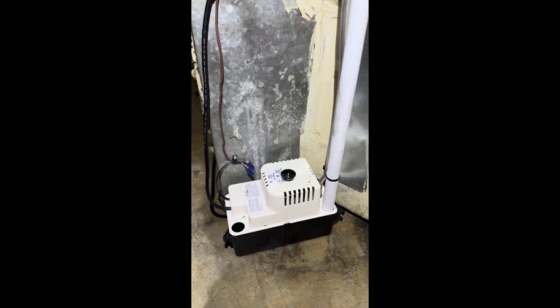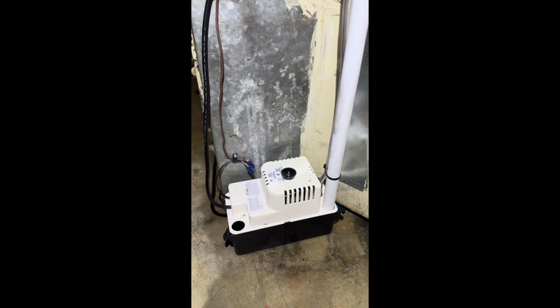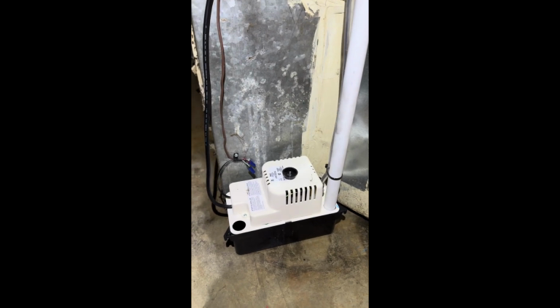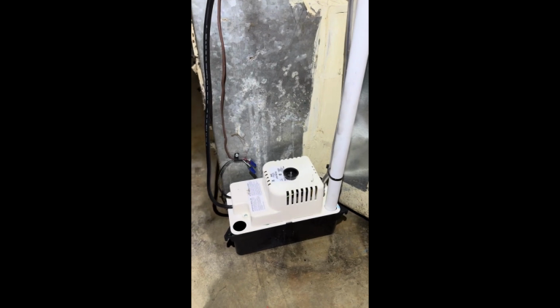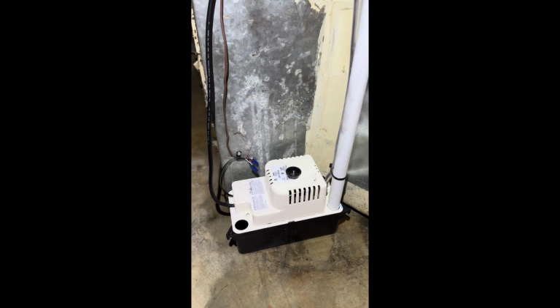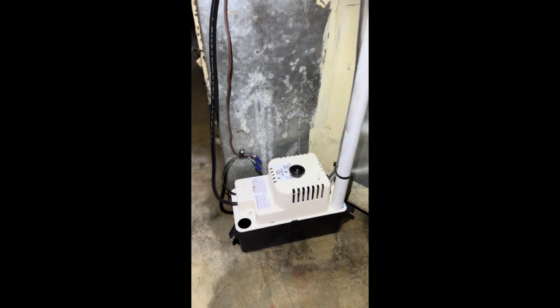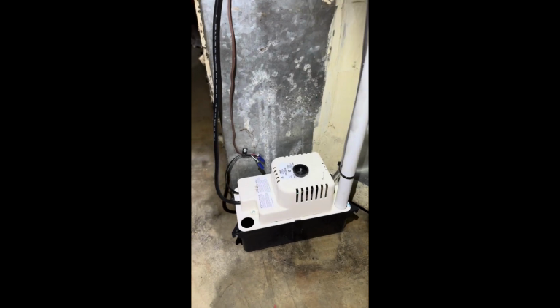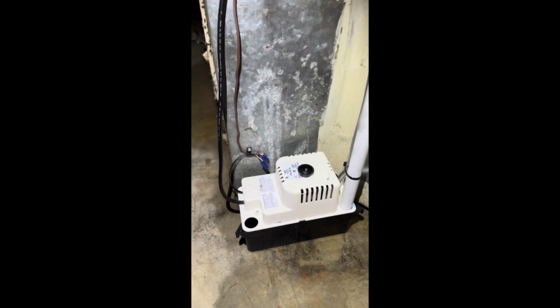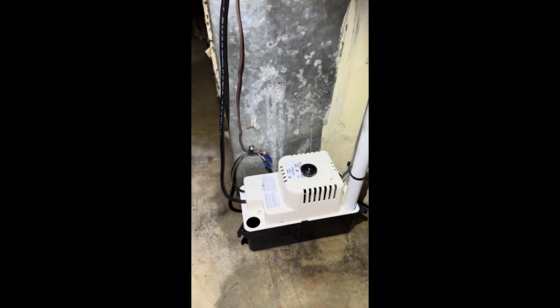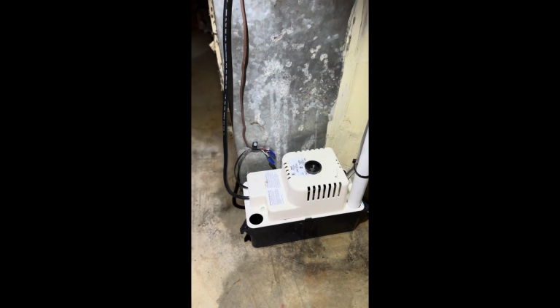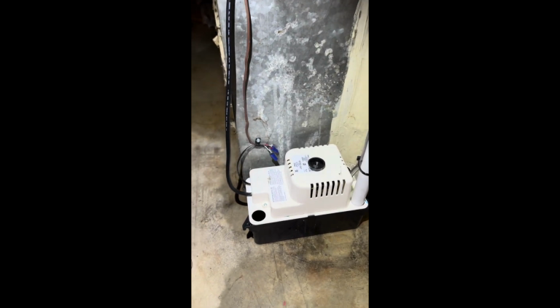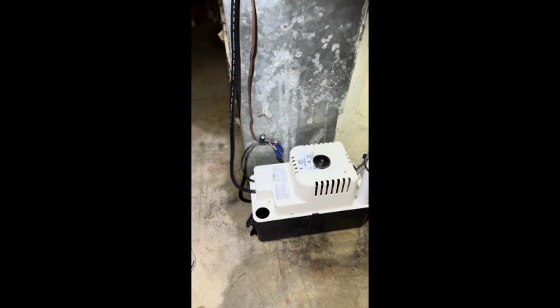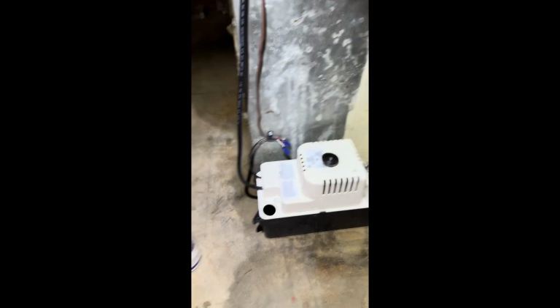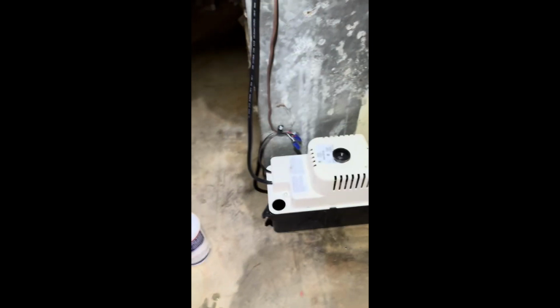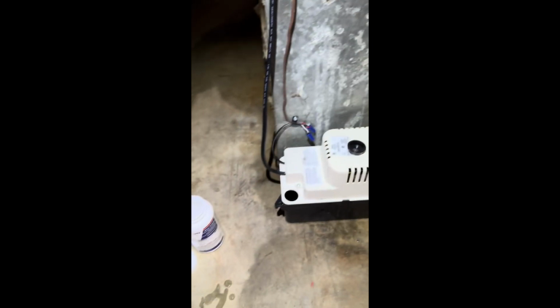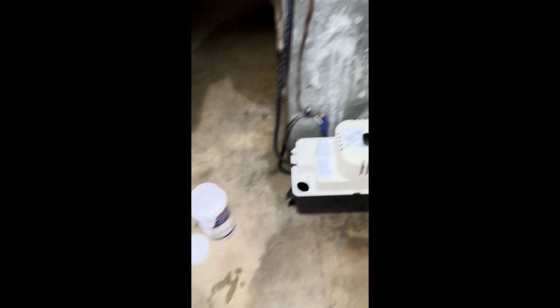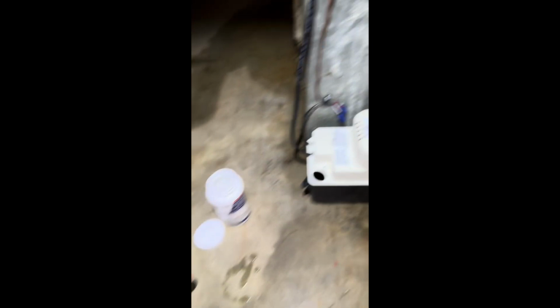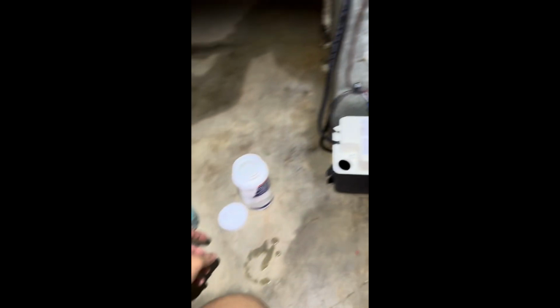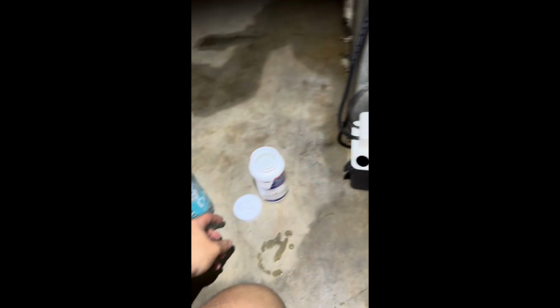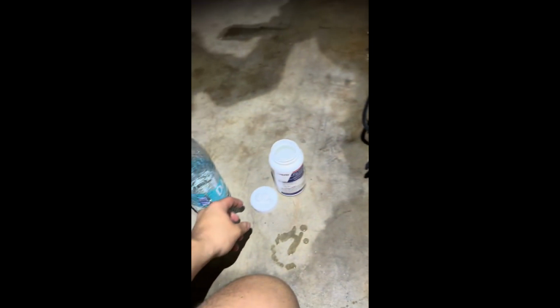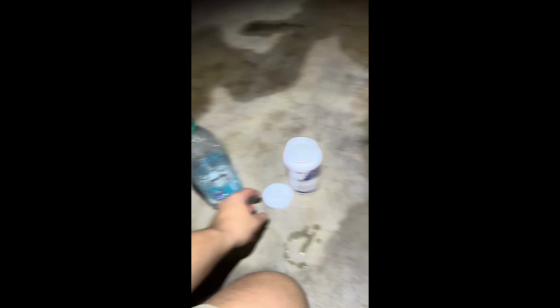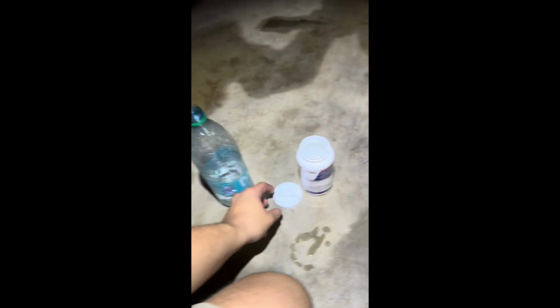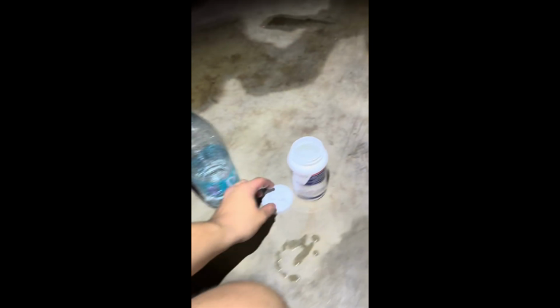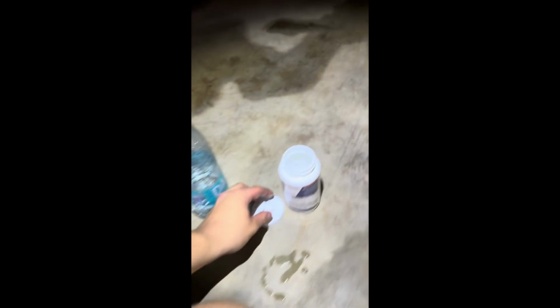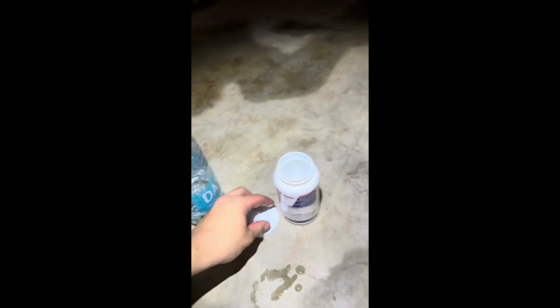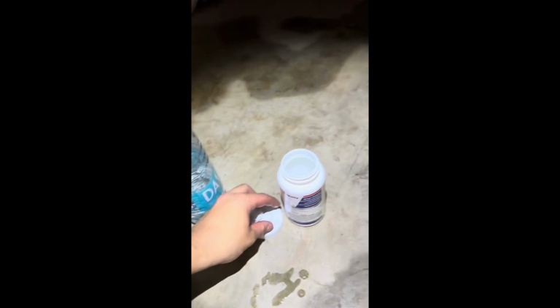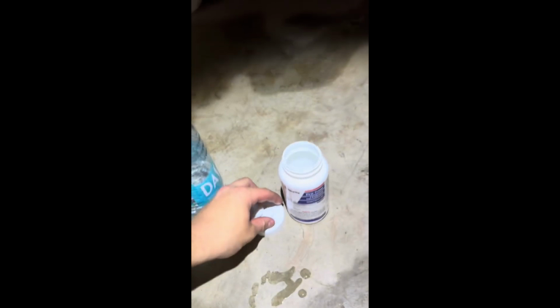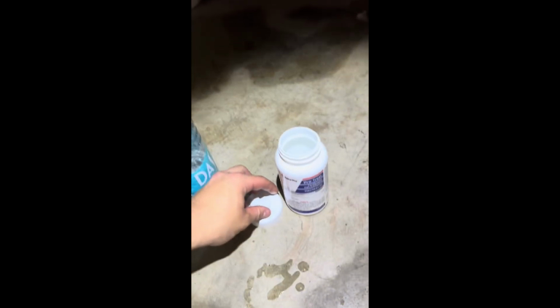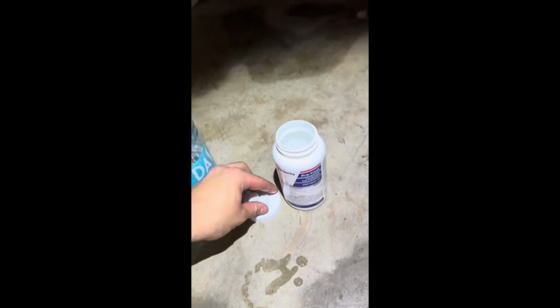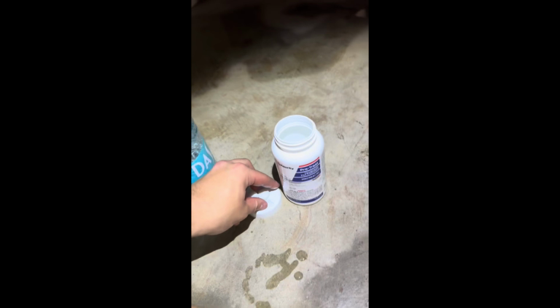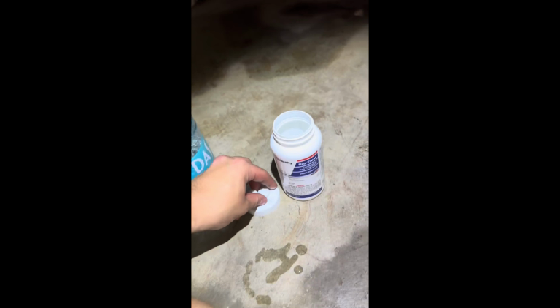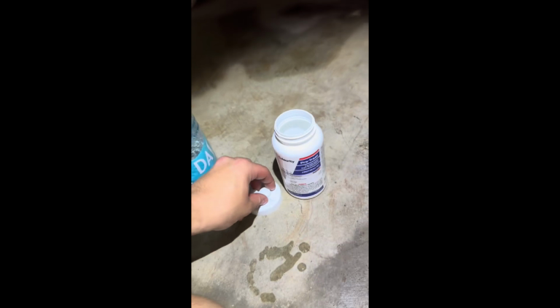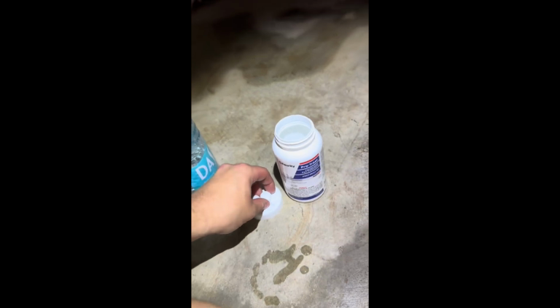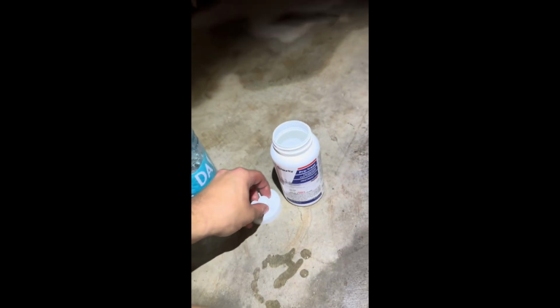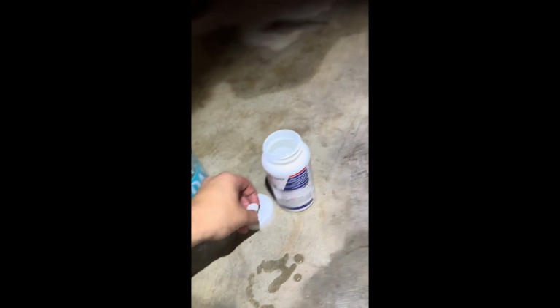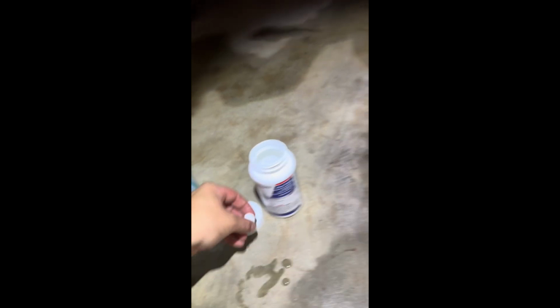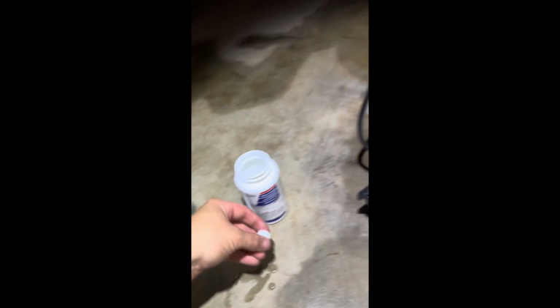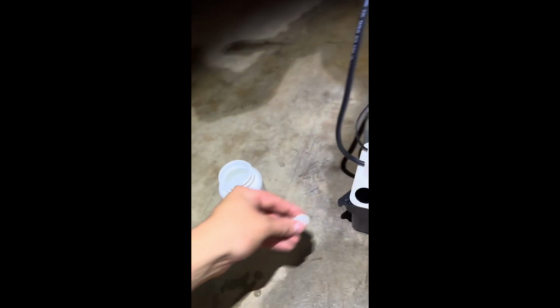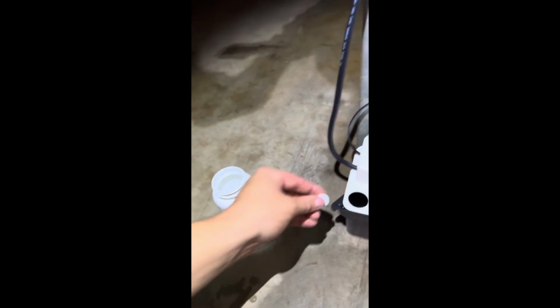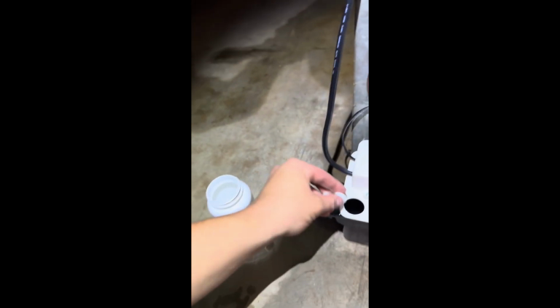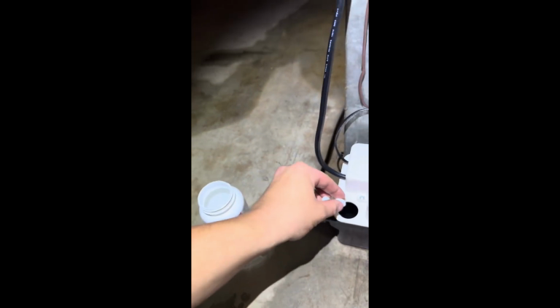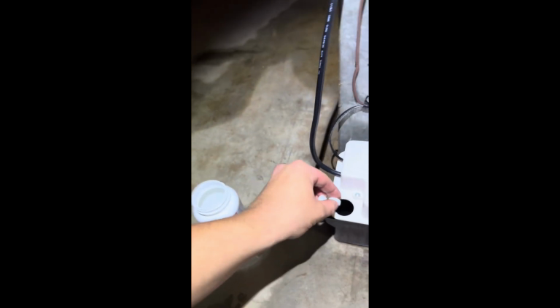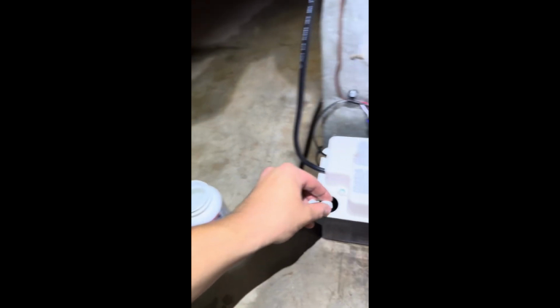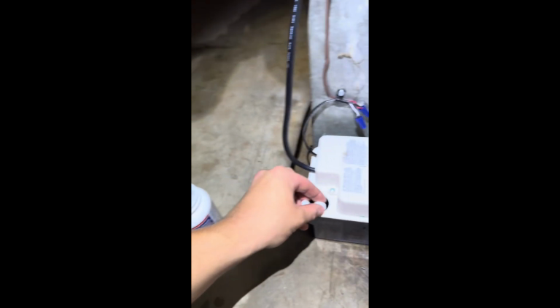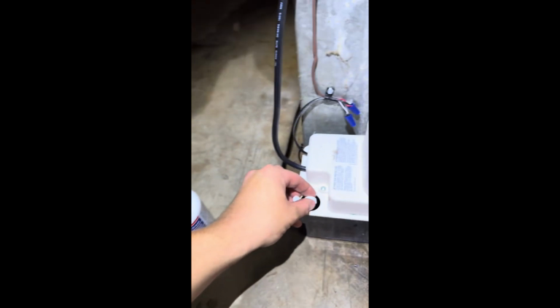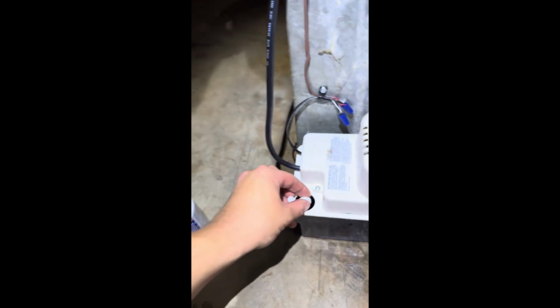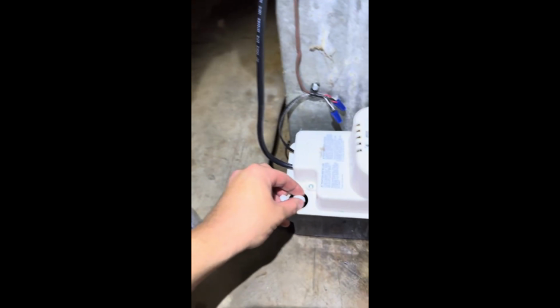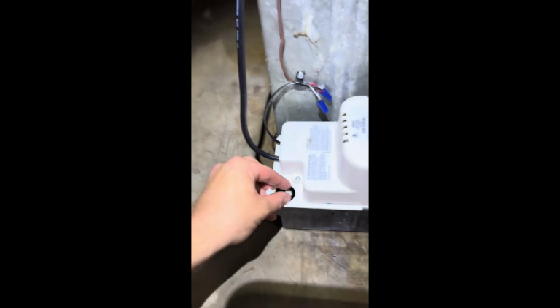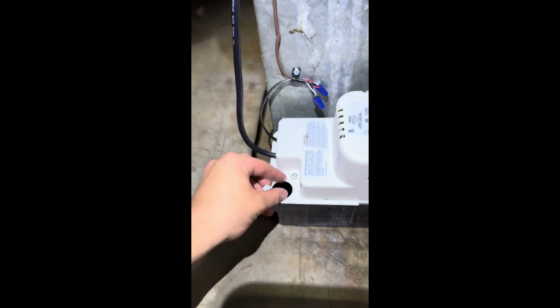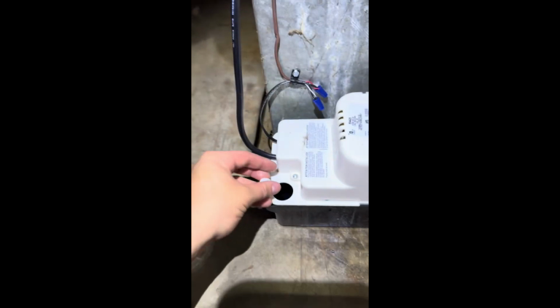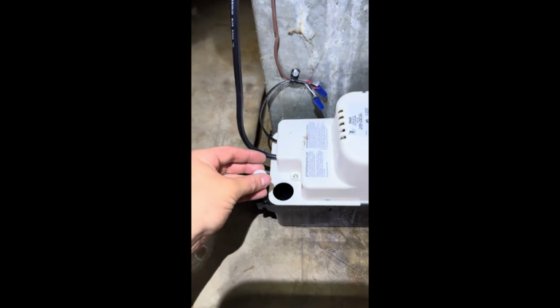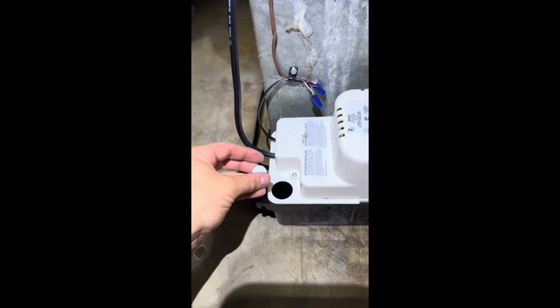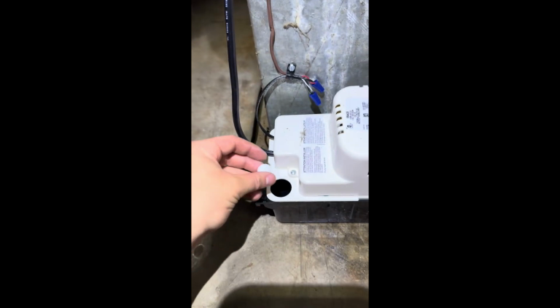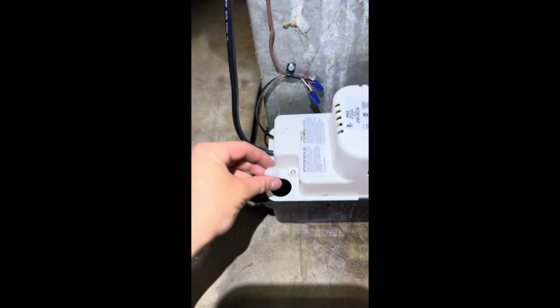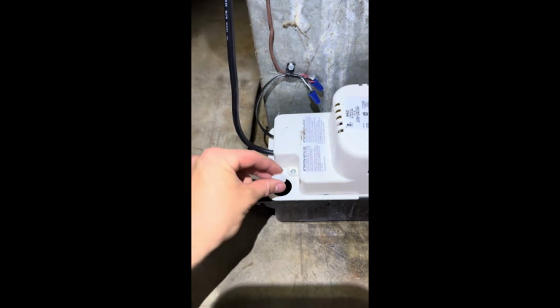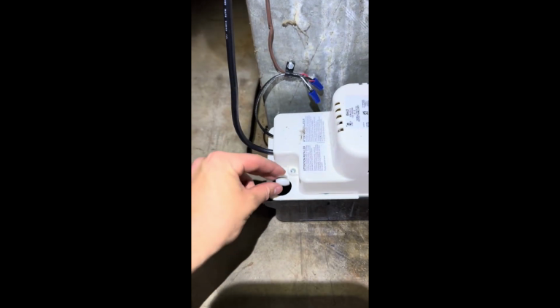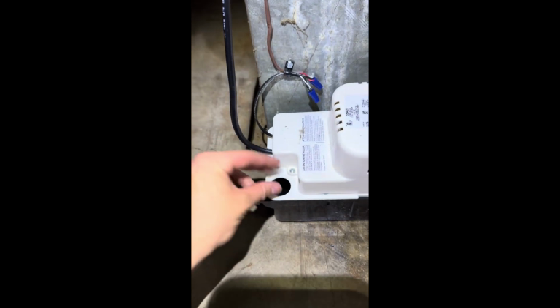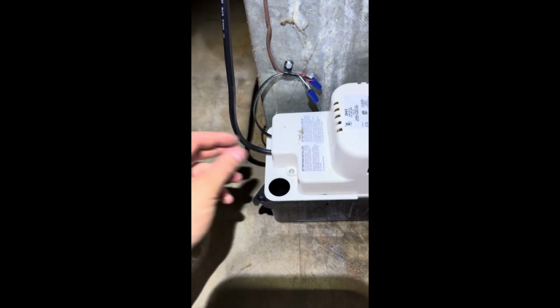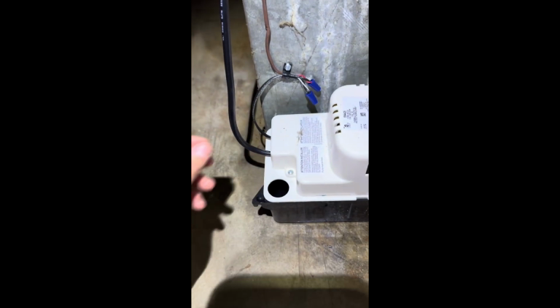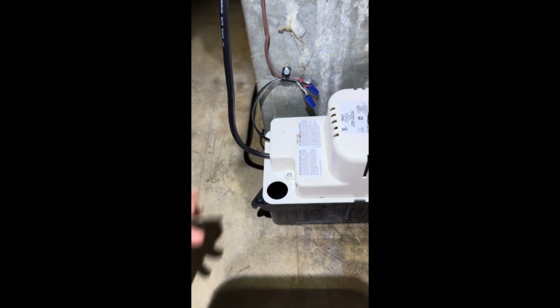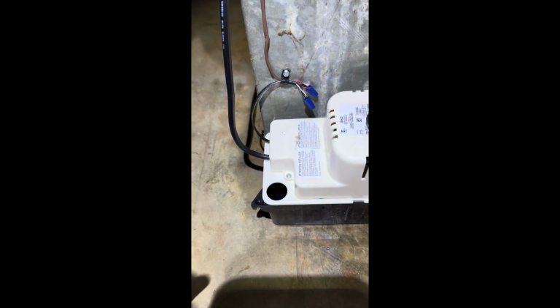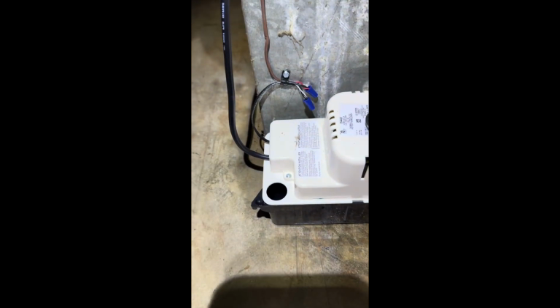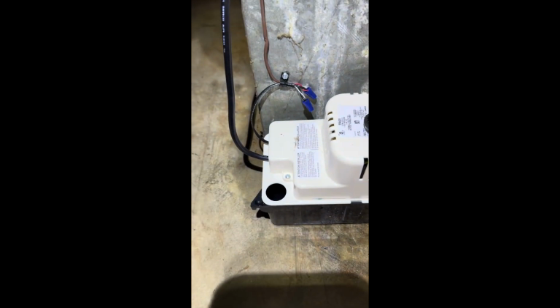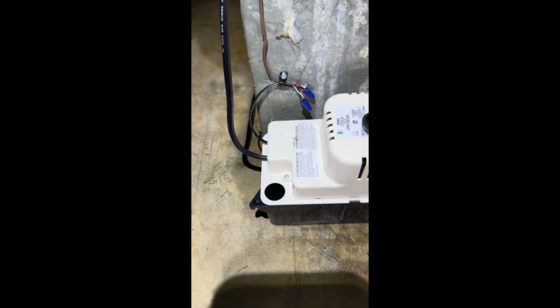Last but not least, I'm going to test our pump, make sure it turns on, make sure everything's good to go and no more water leaks. And it cycled perfectly. So last but not least, we'll put some of these treatment tablets in there to keep any algae or biological growth from building up.